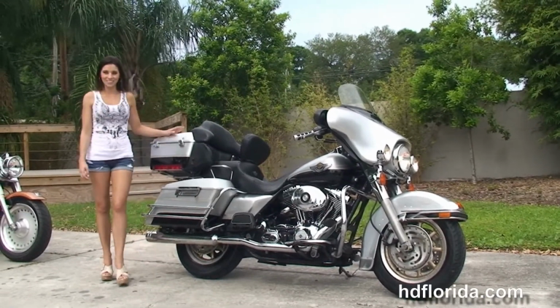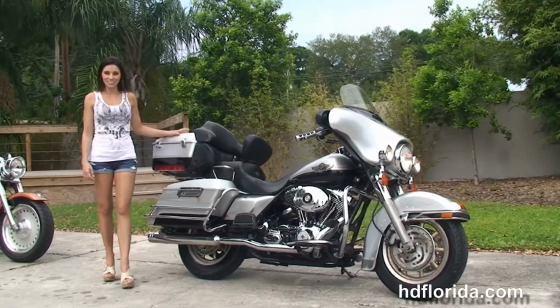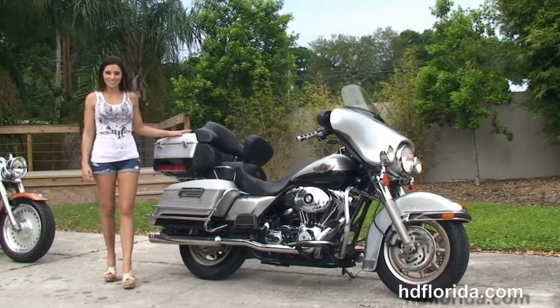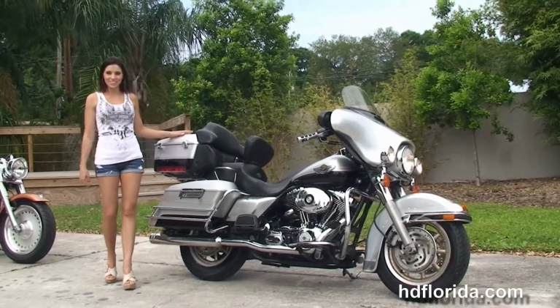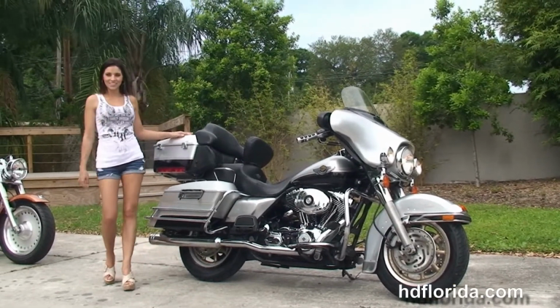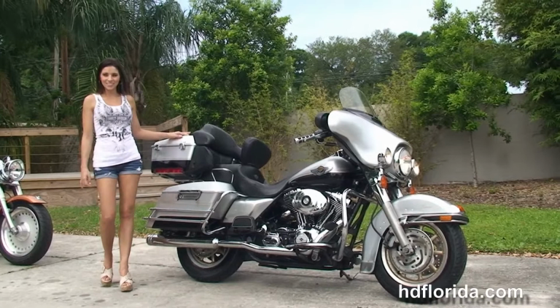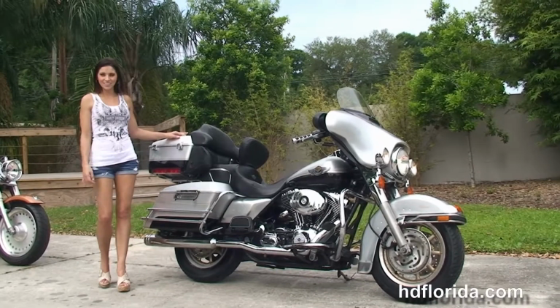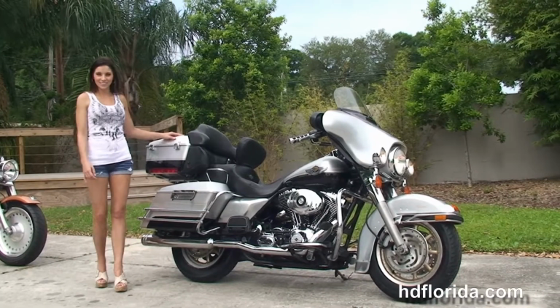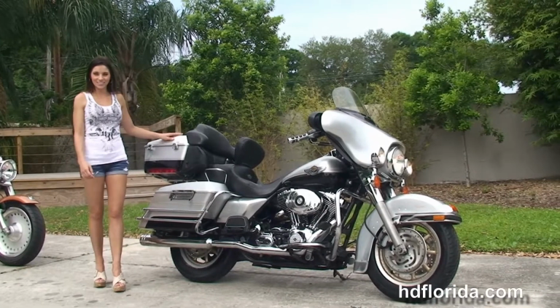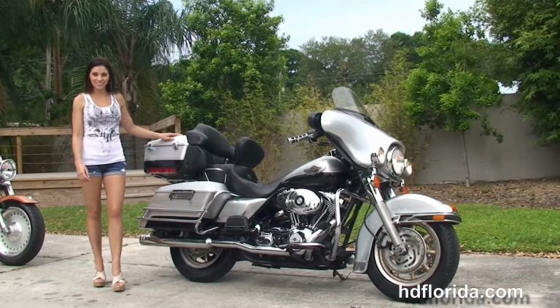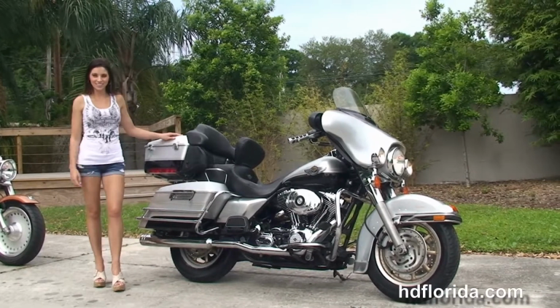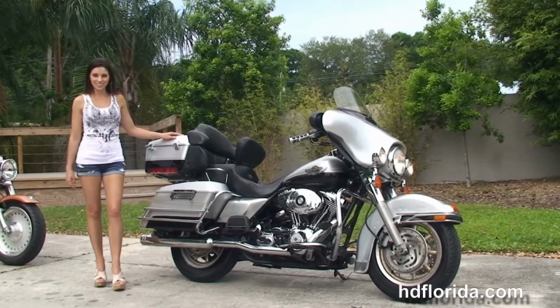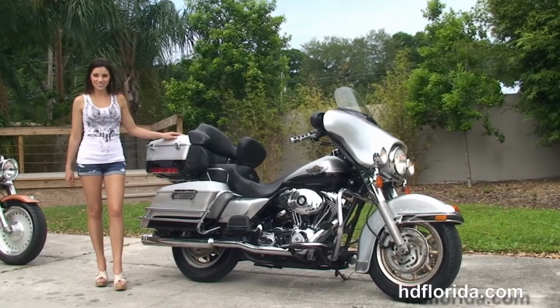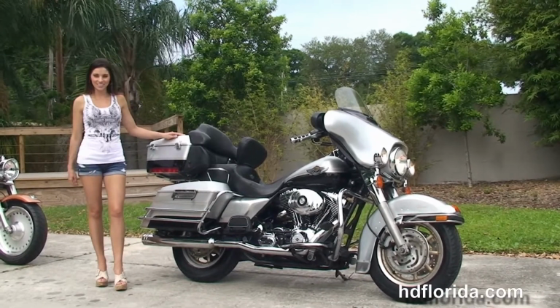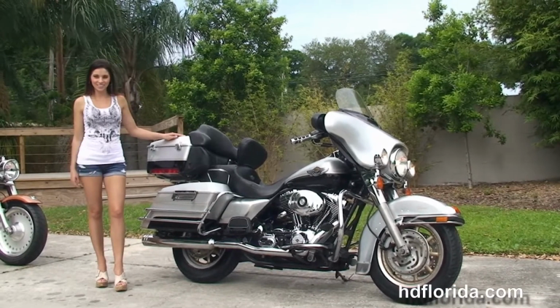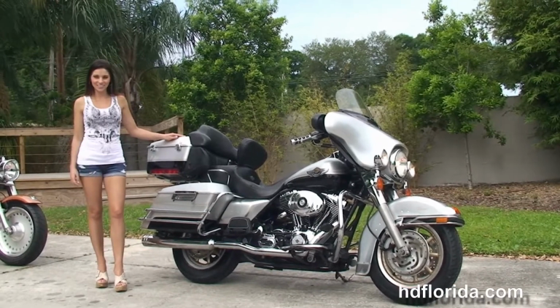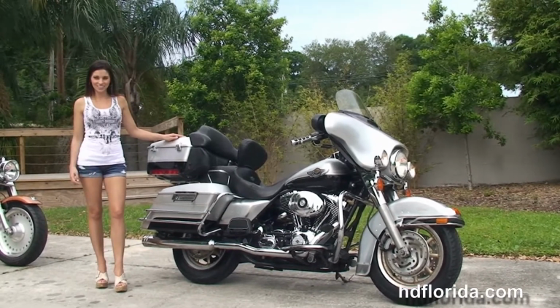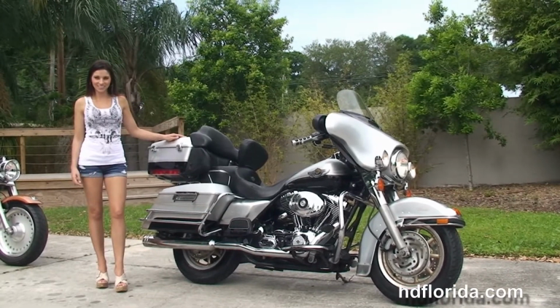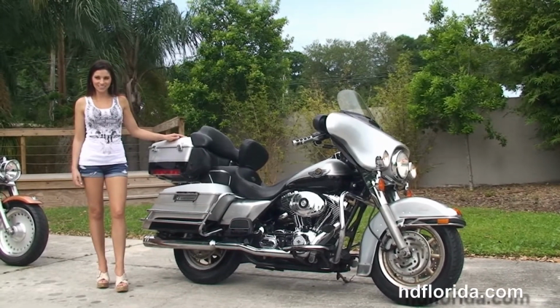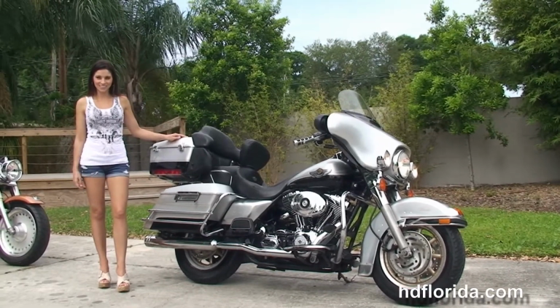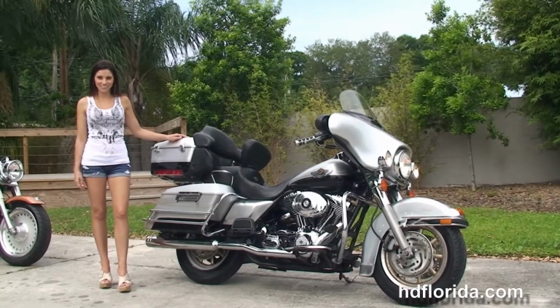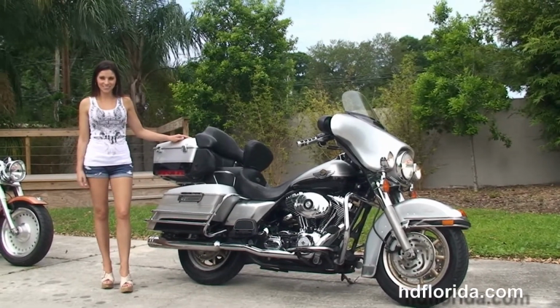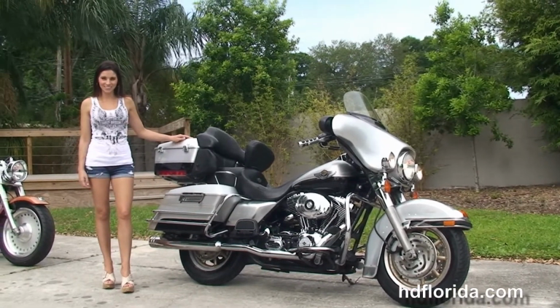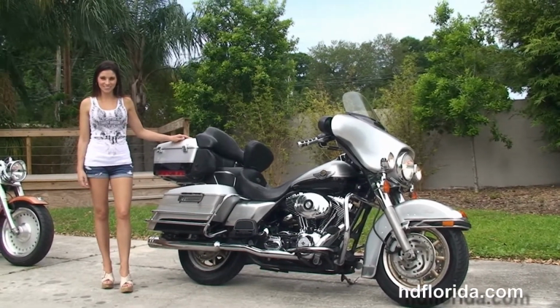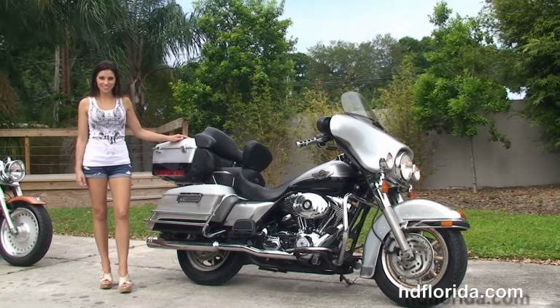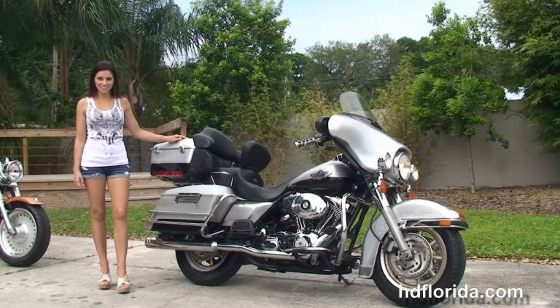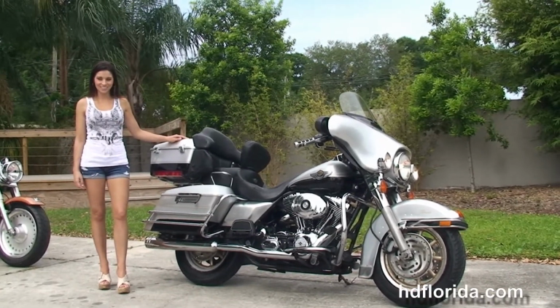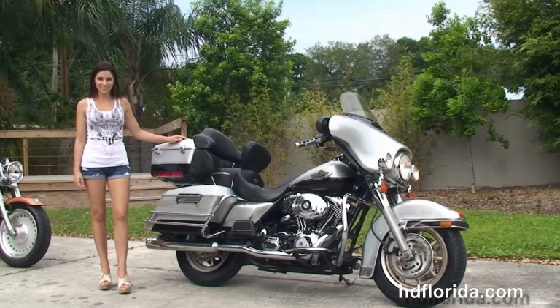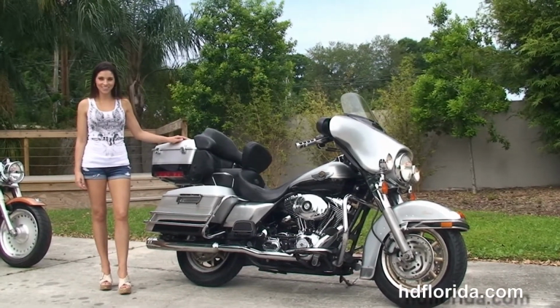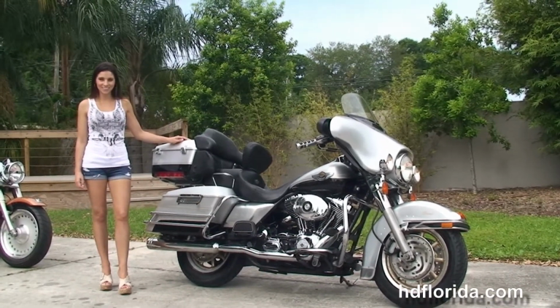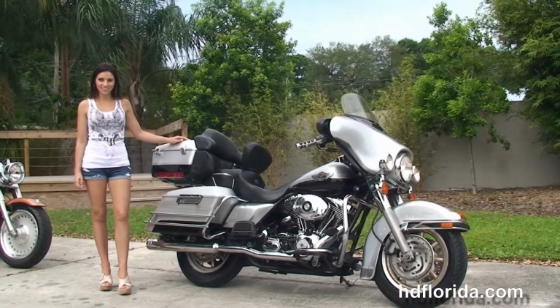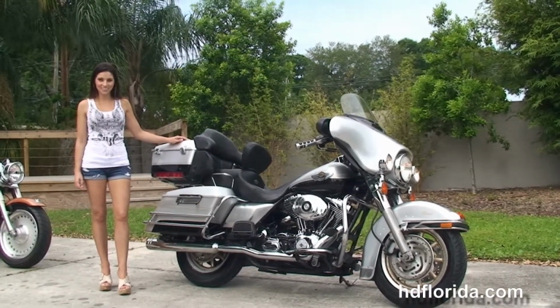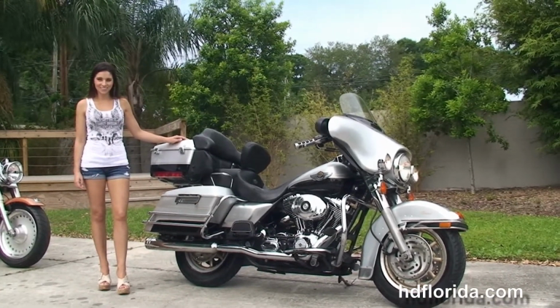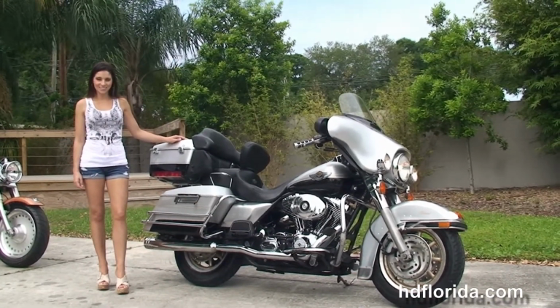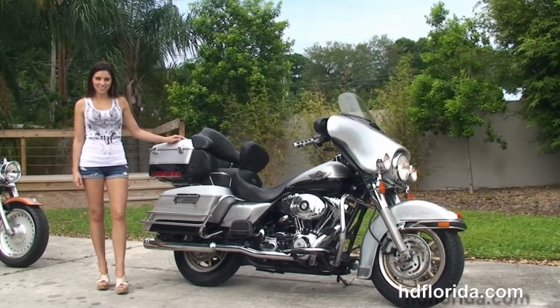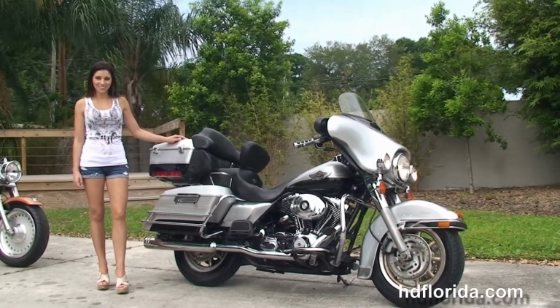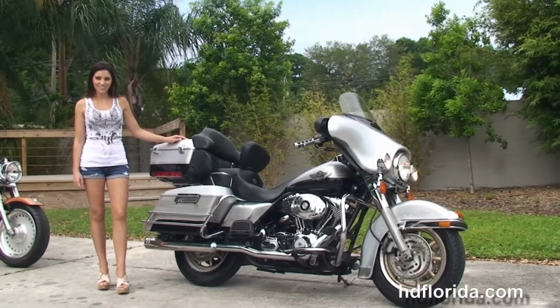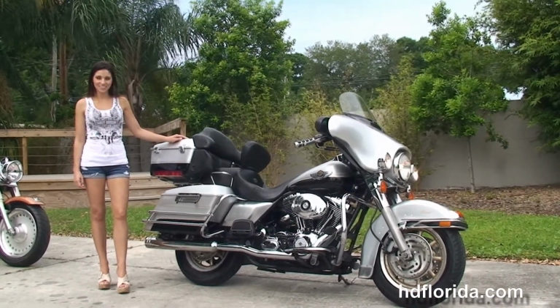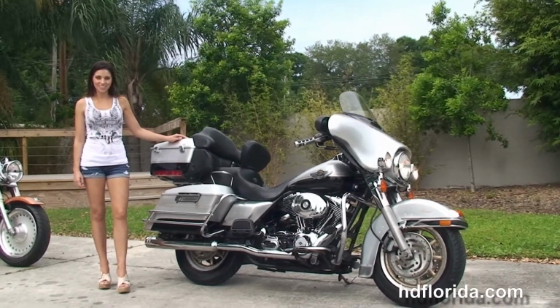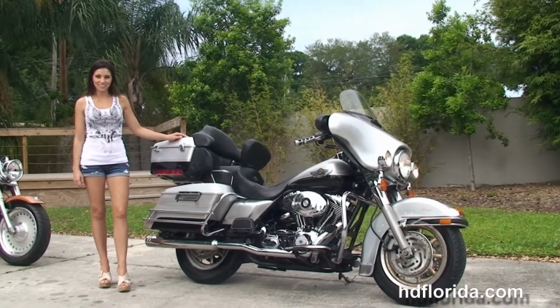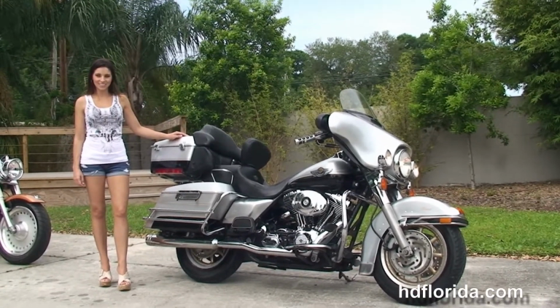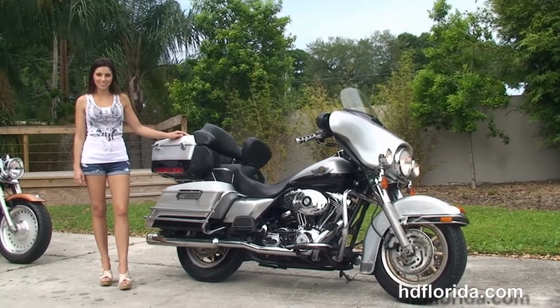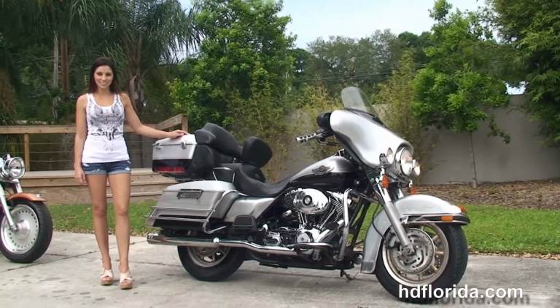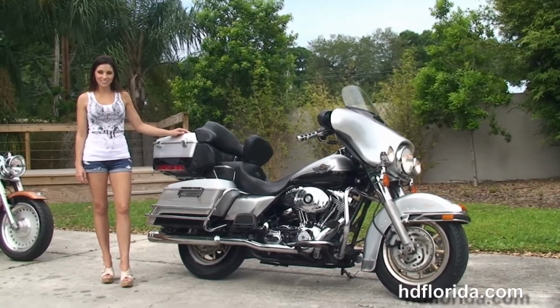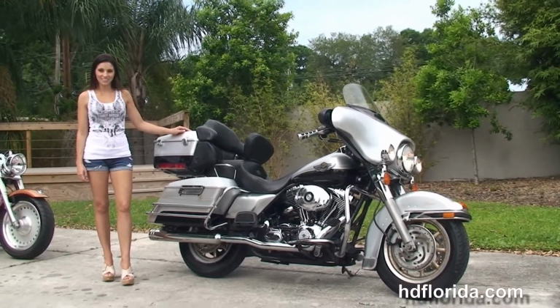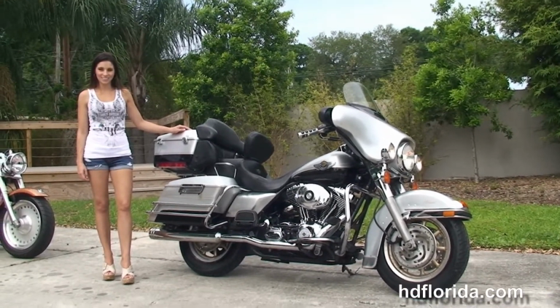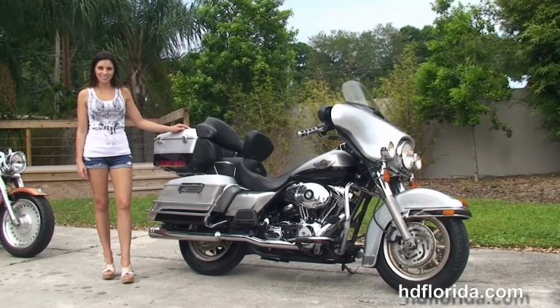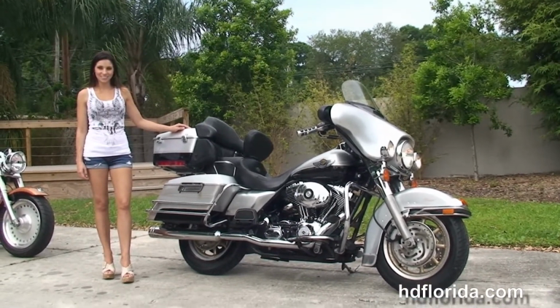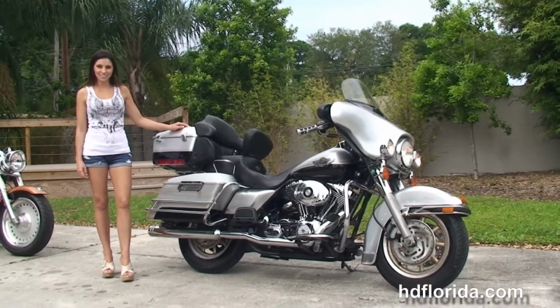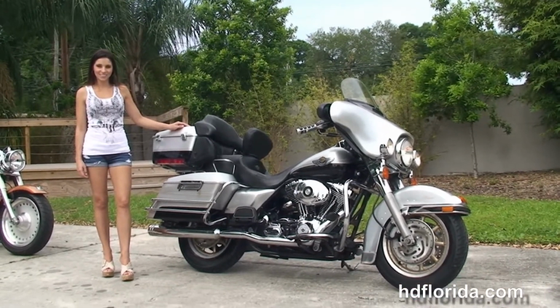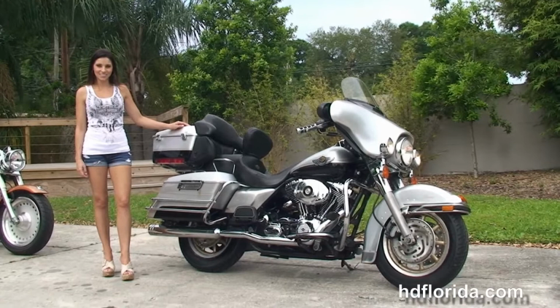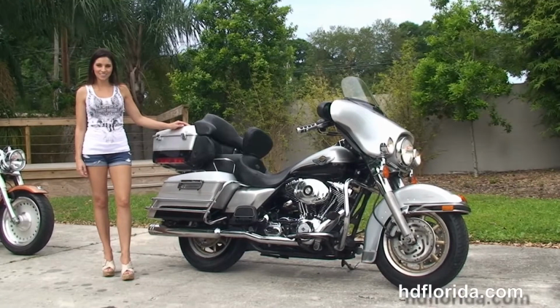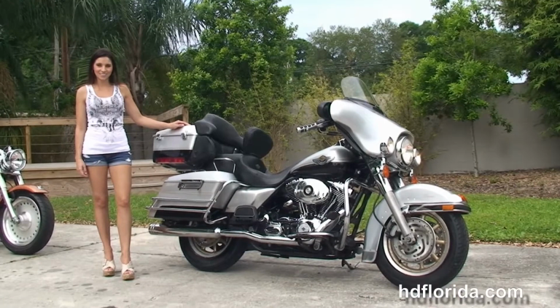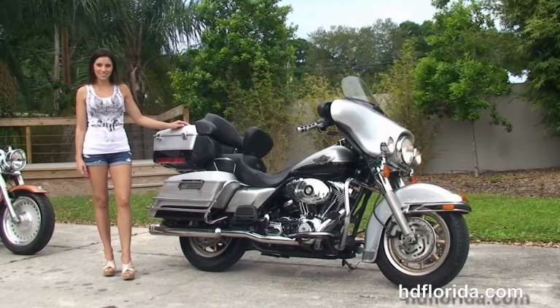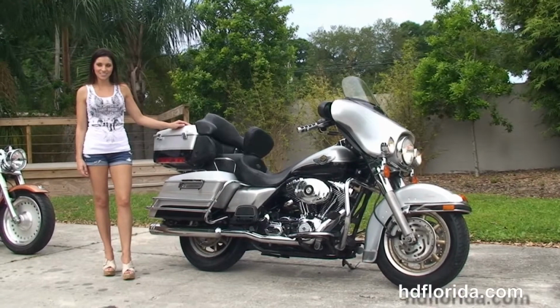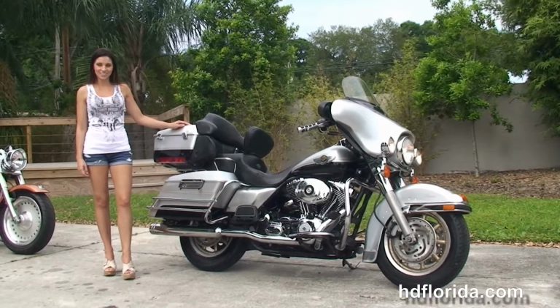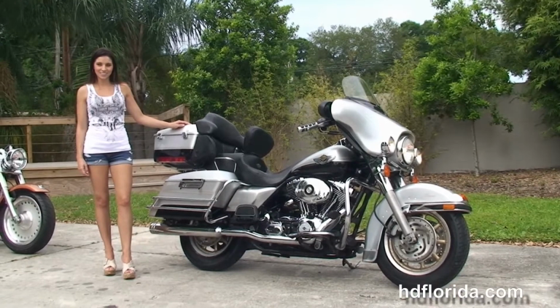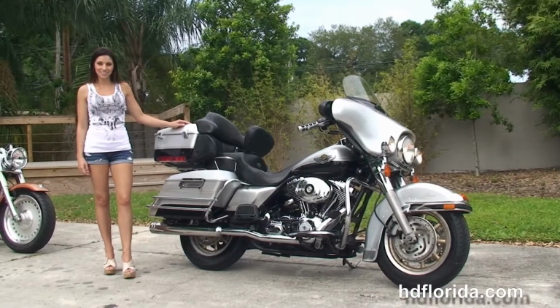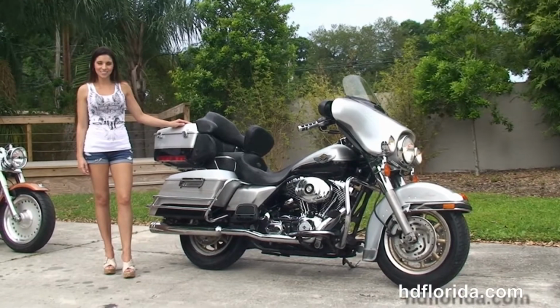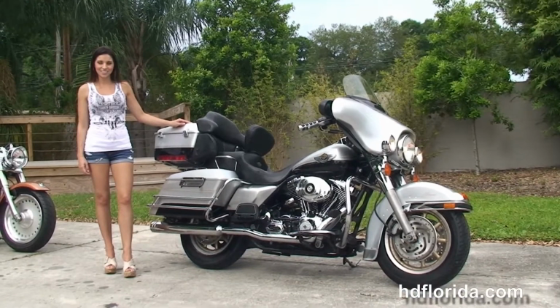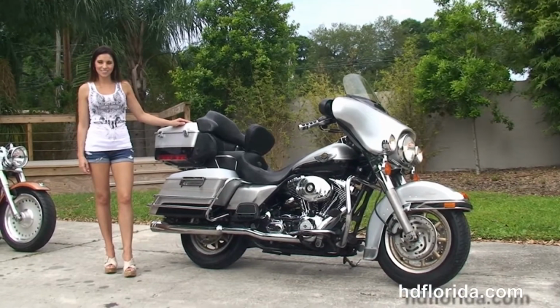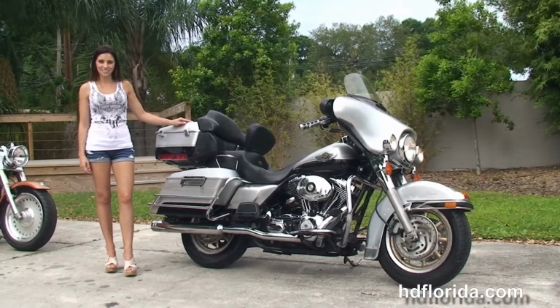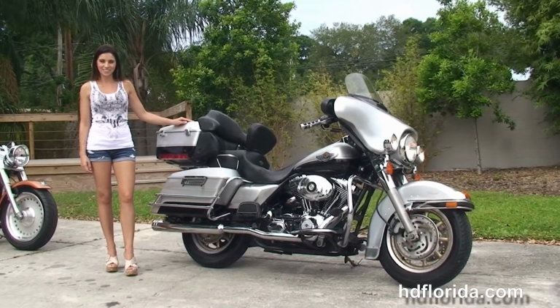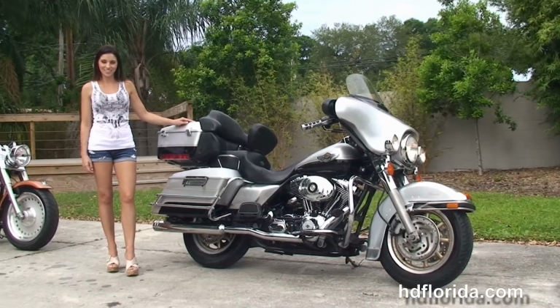We take anything on trade — import motorcycles, cars, campers, trailers, boats, RVs — you name it, we take it, as long as we don't have to feed it.